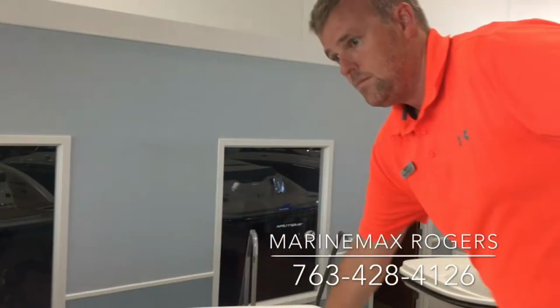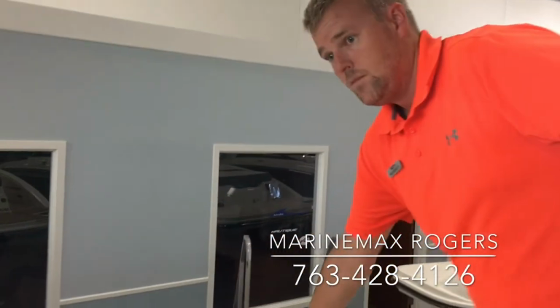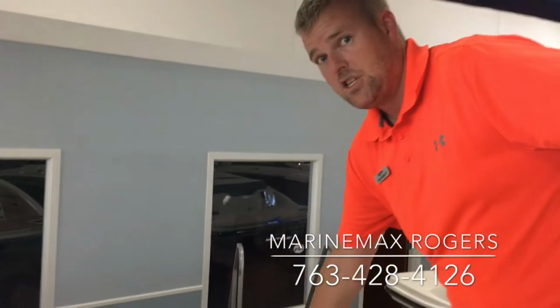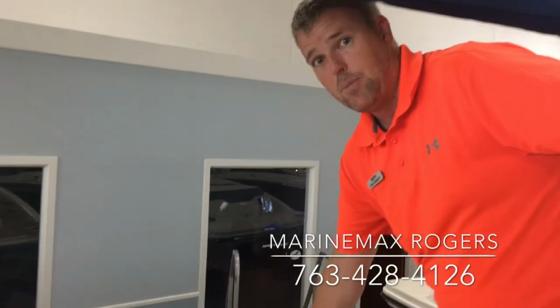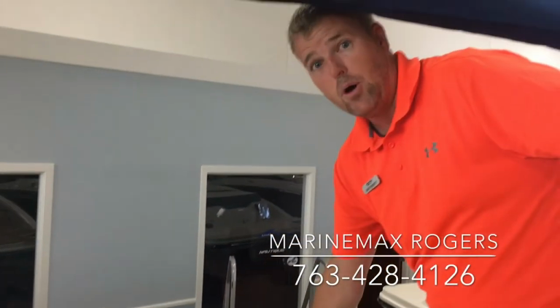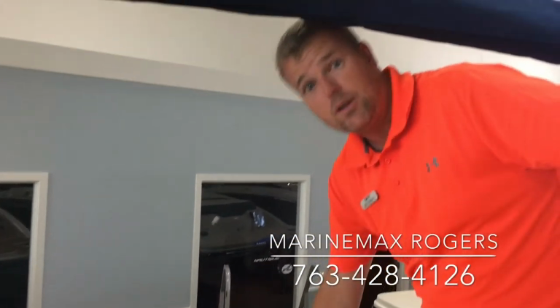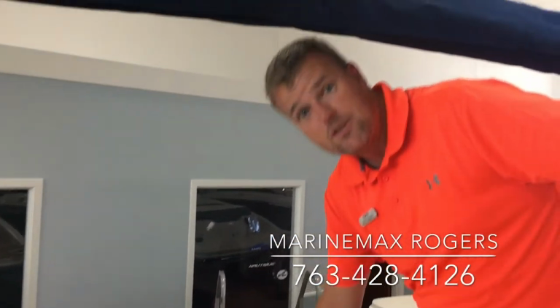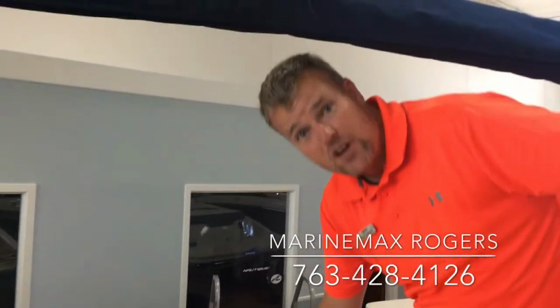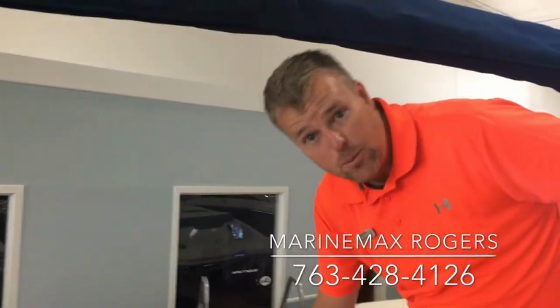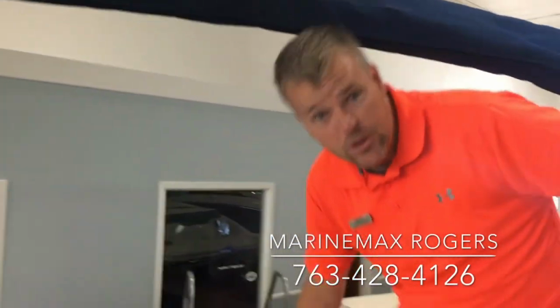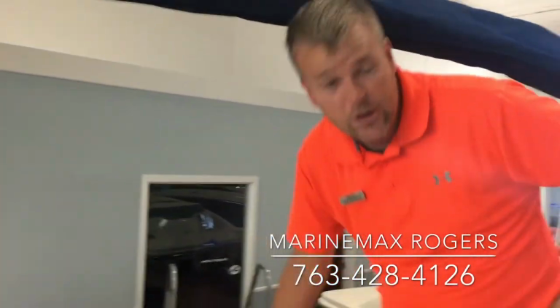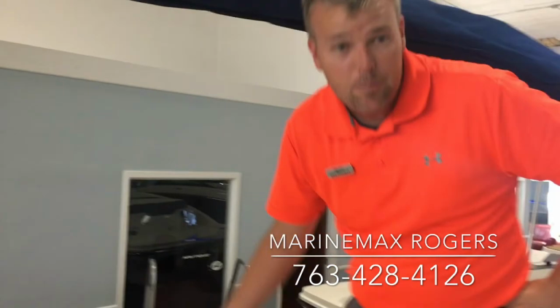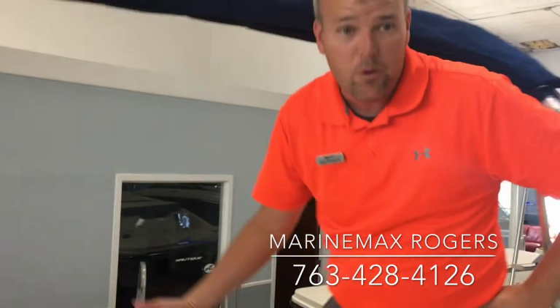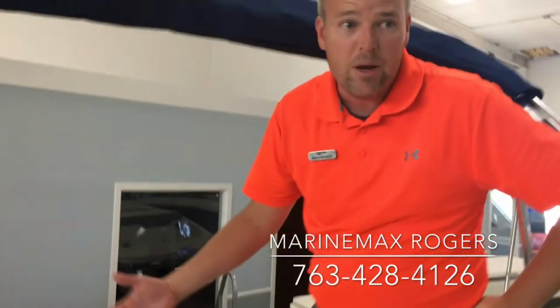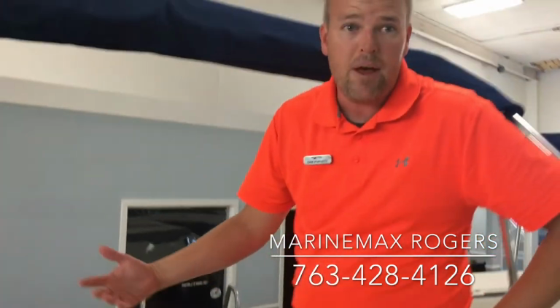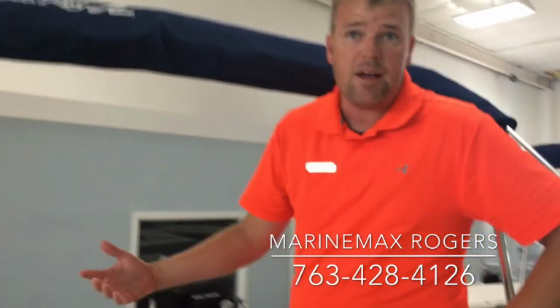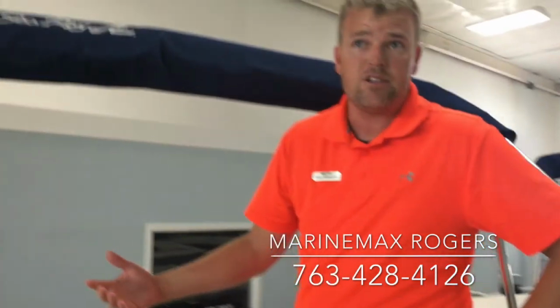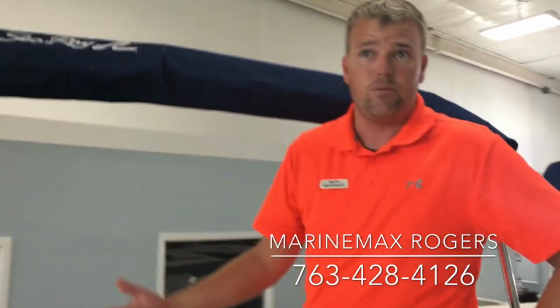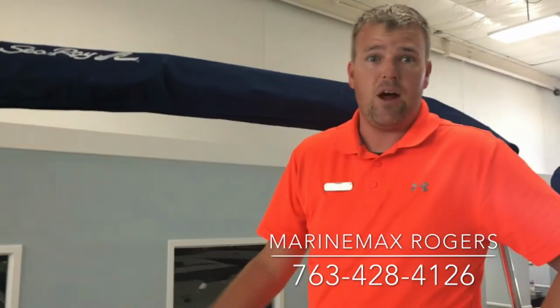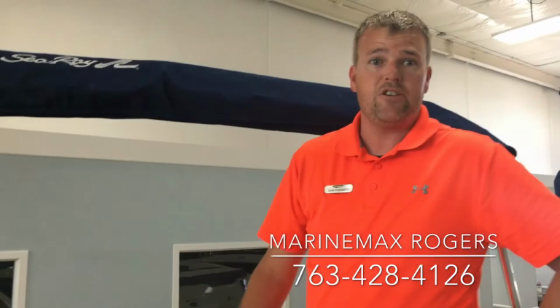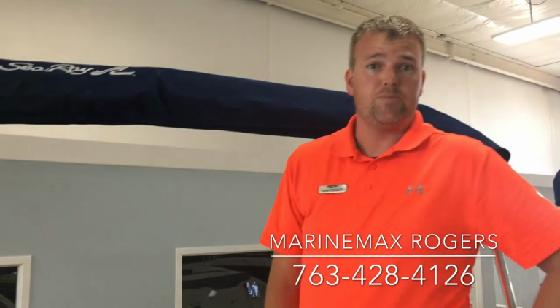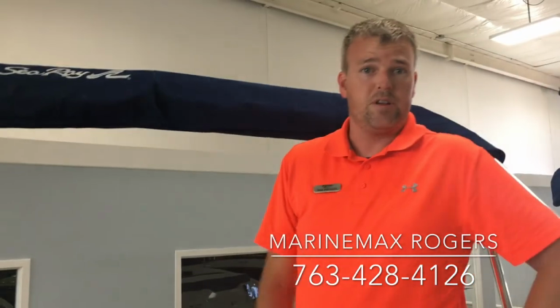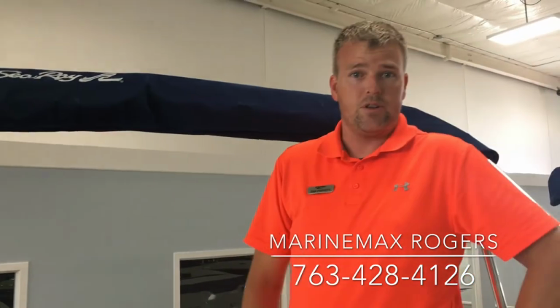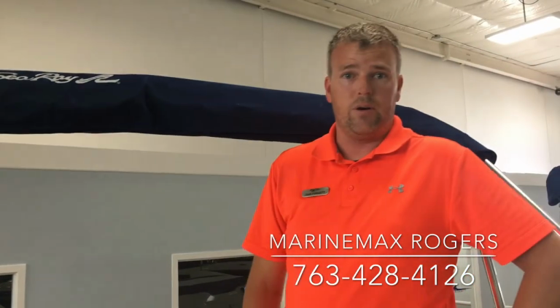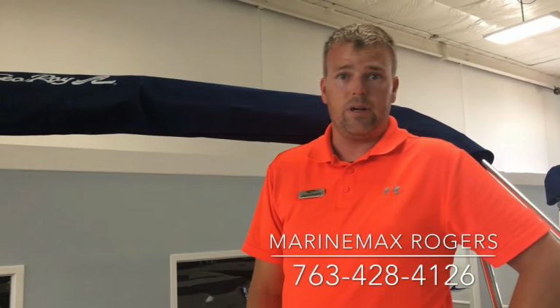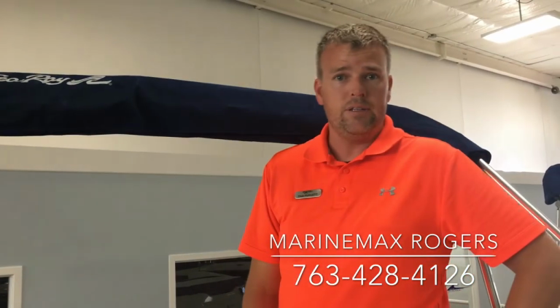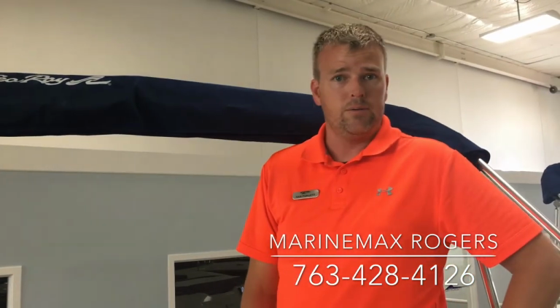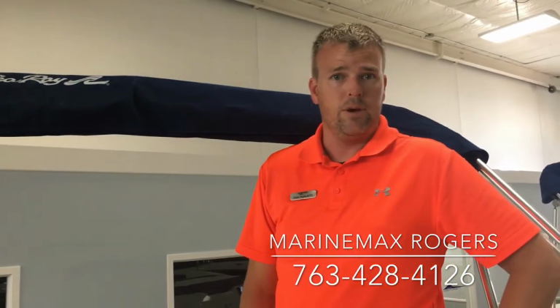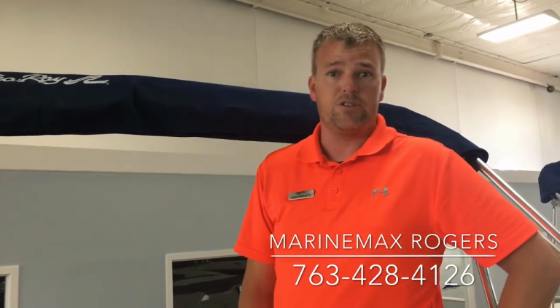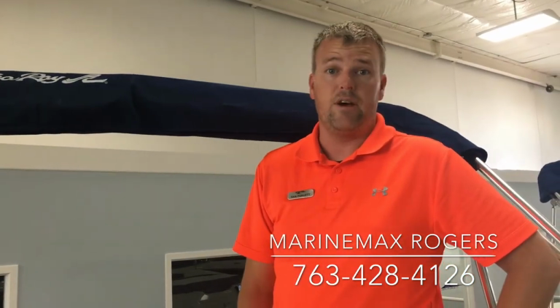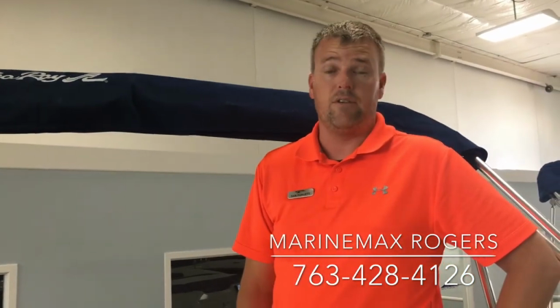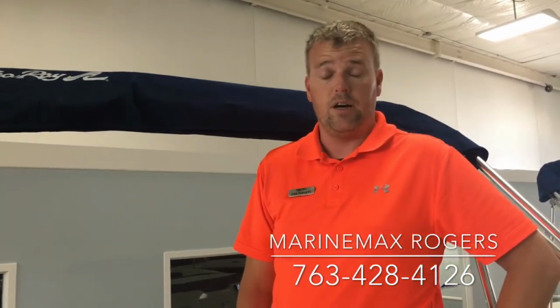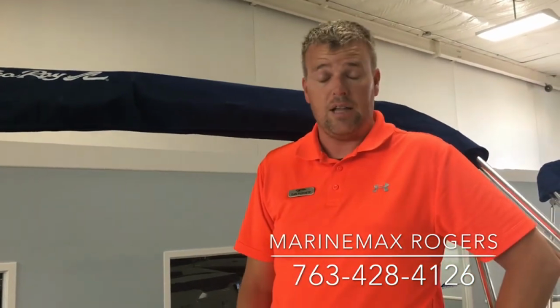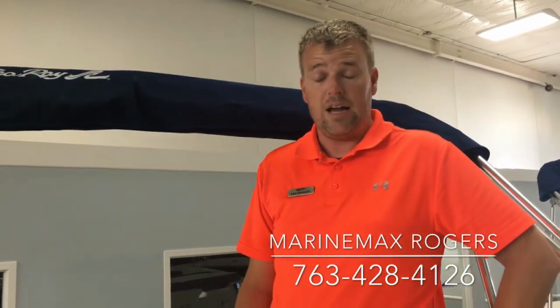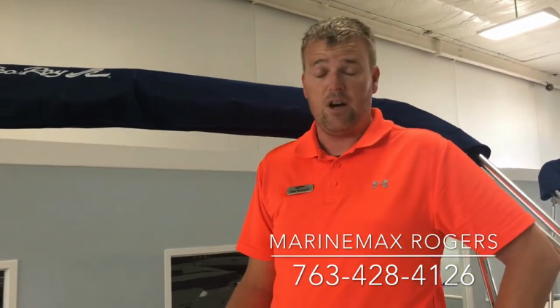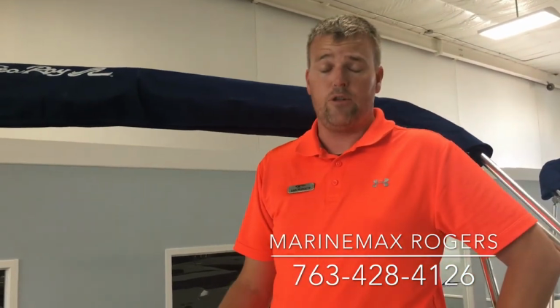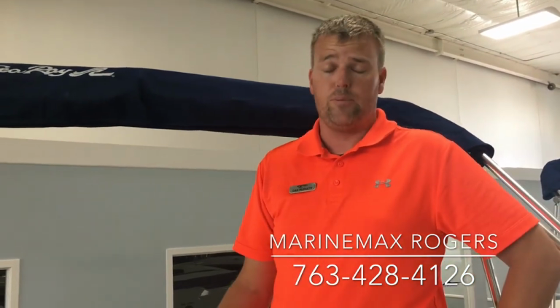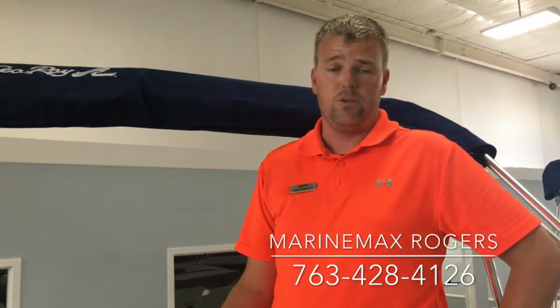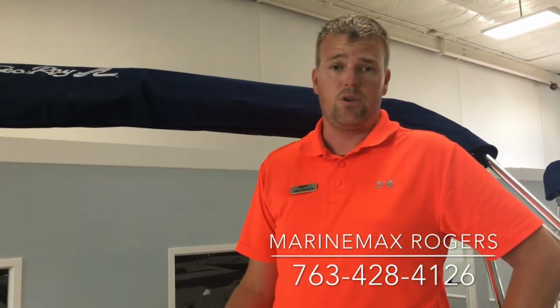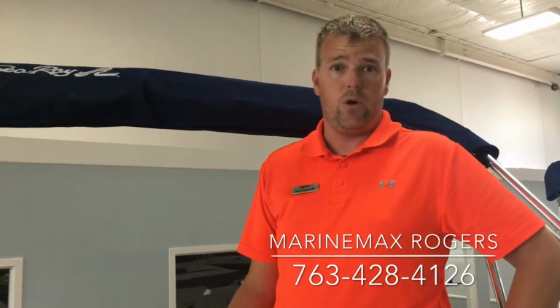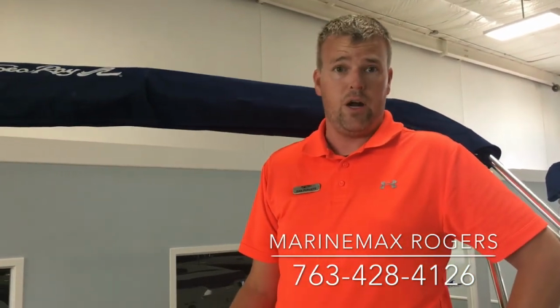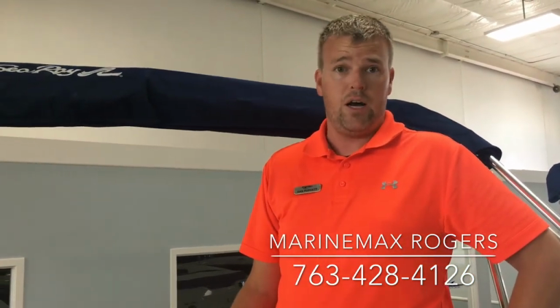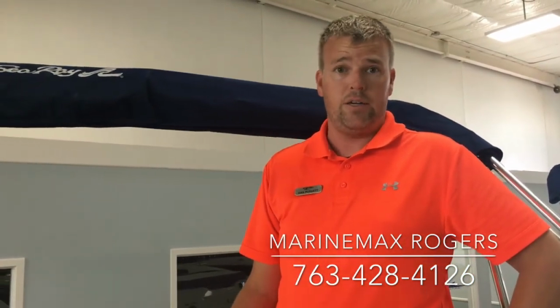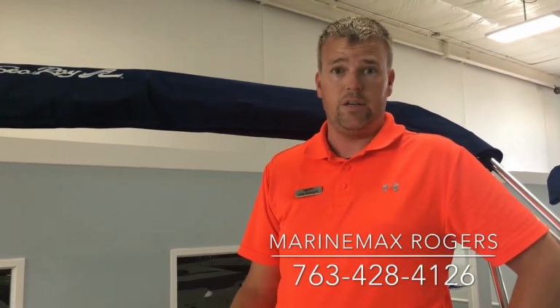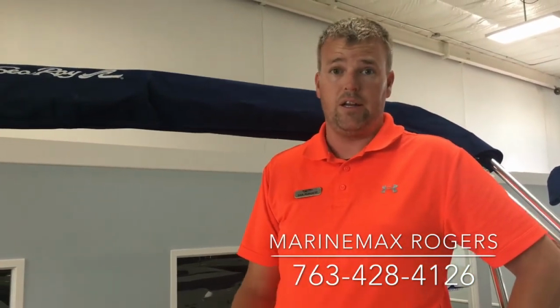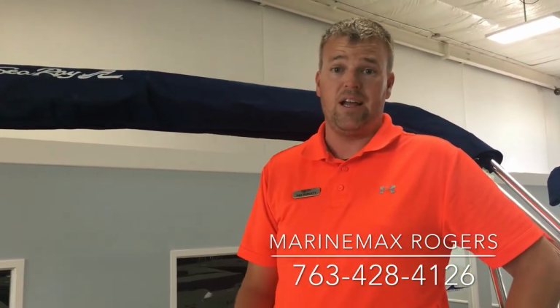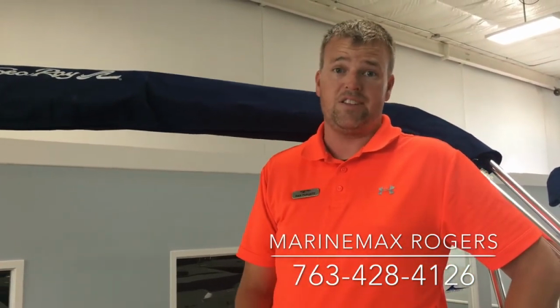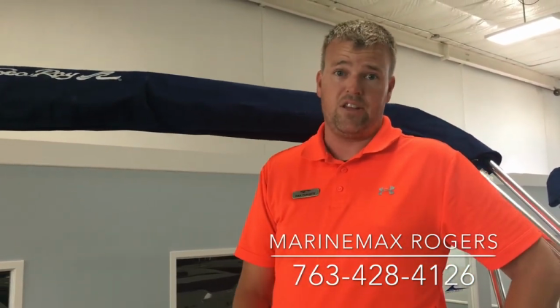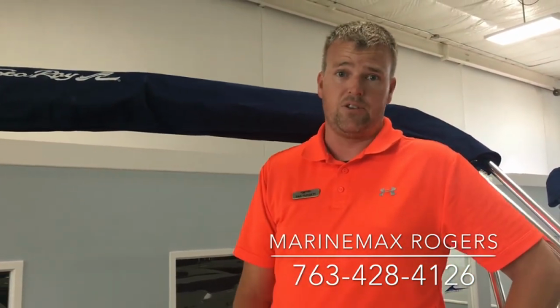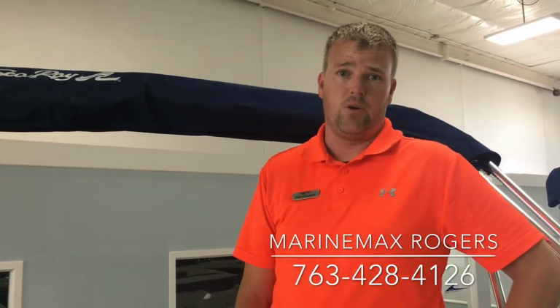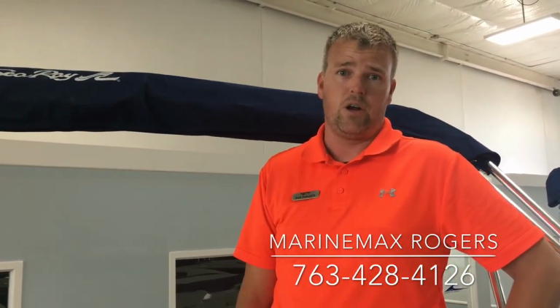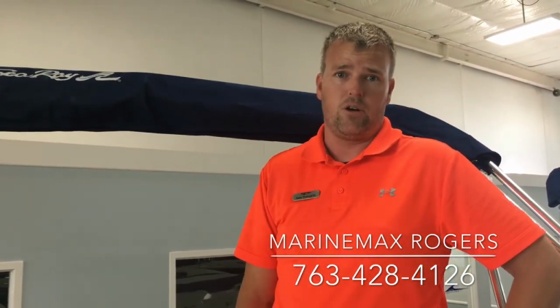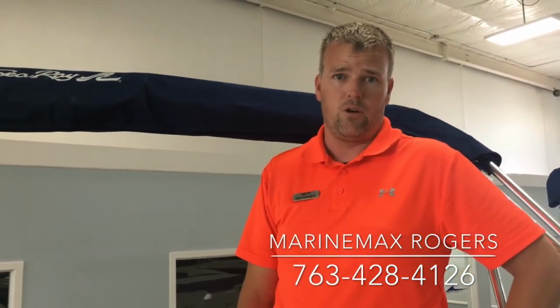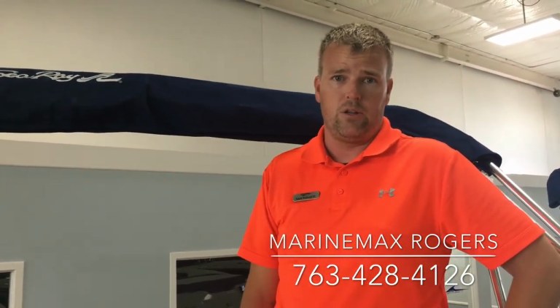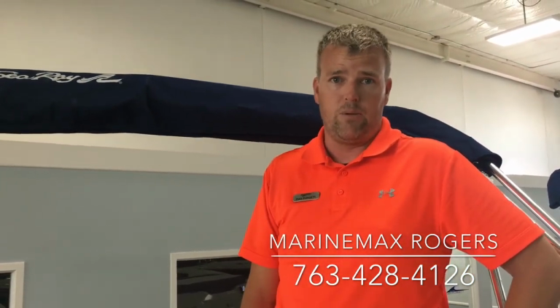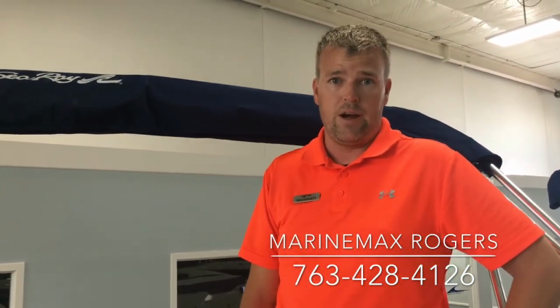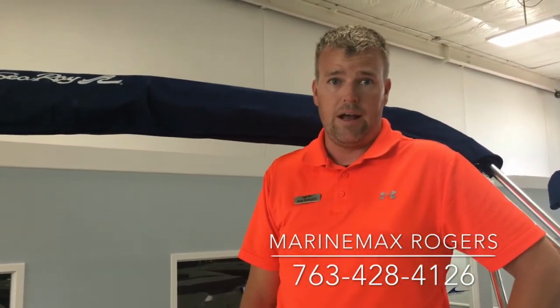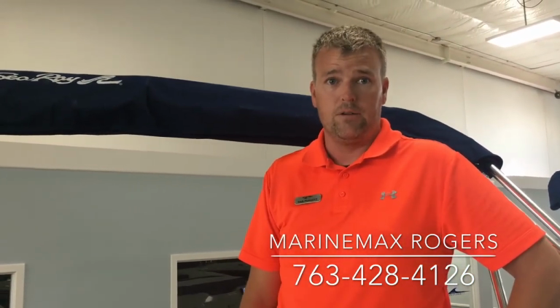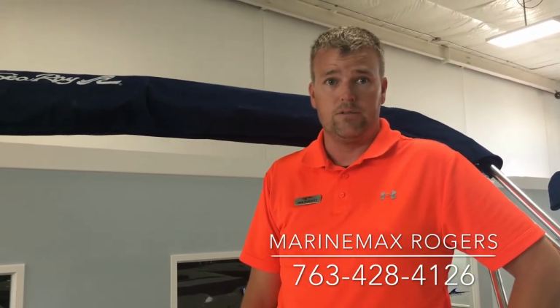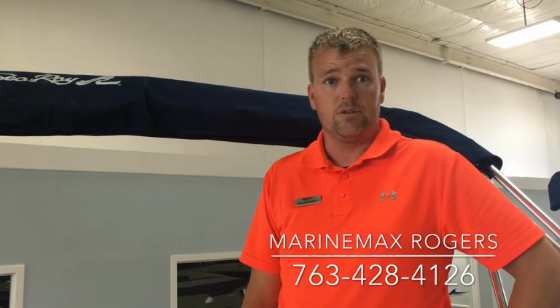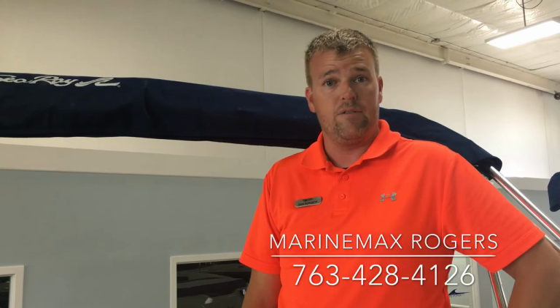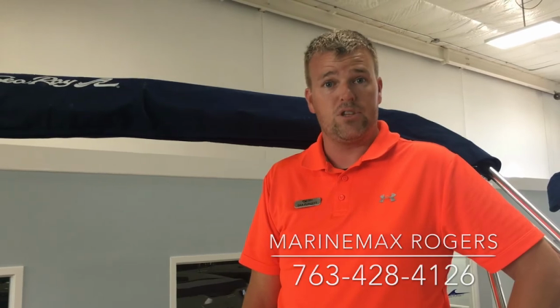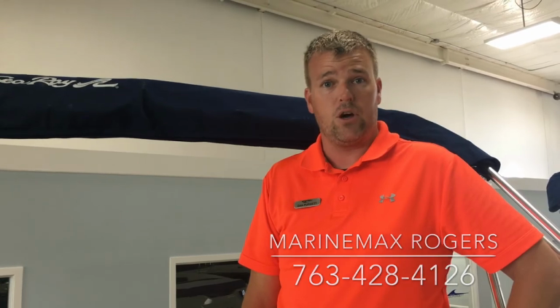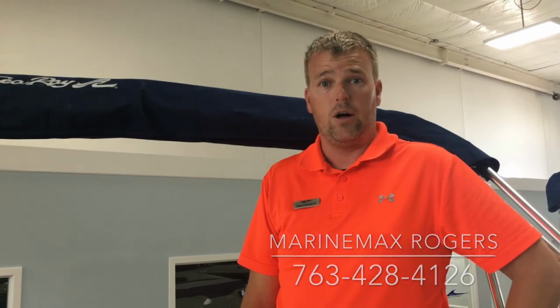This boat is available here at MarineMax in Rogers, Minnesota. We also have a lot of other boats and sales going on currently. Give us a call.